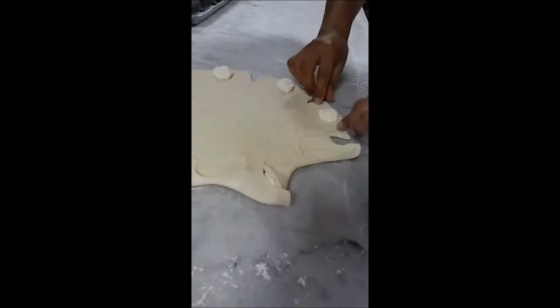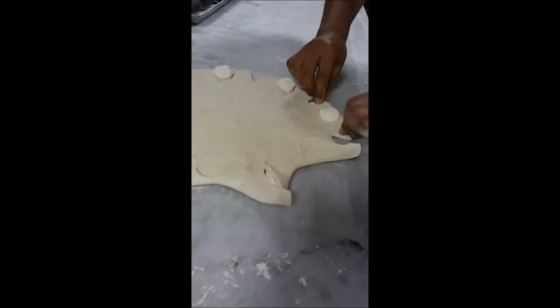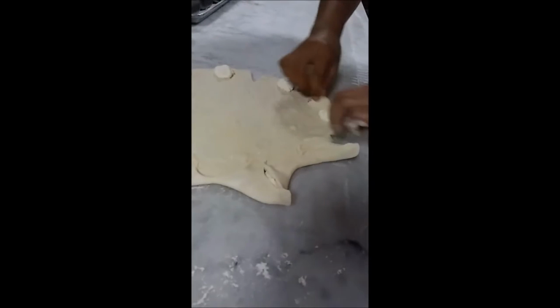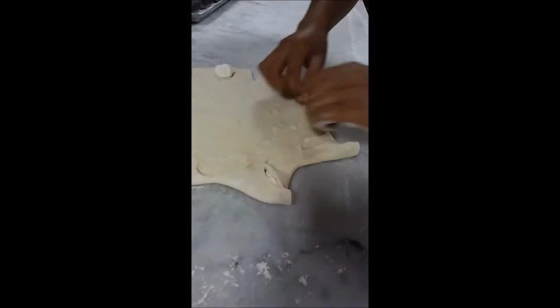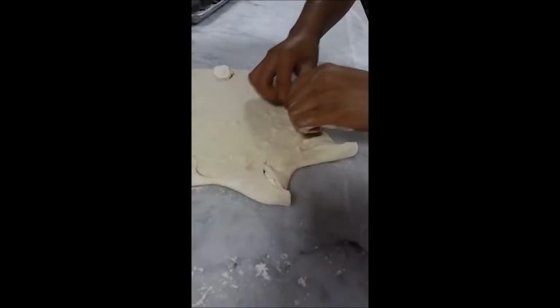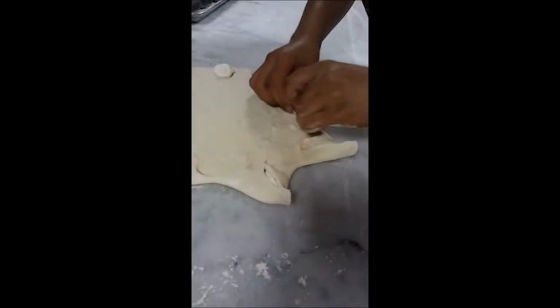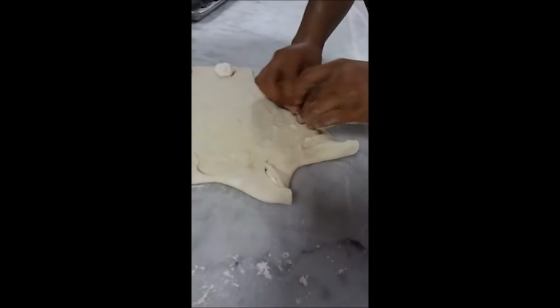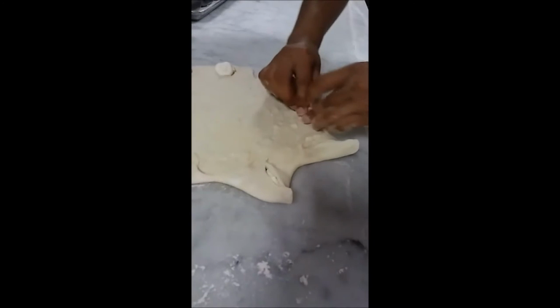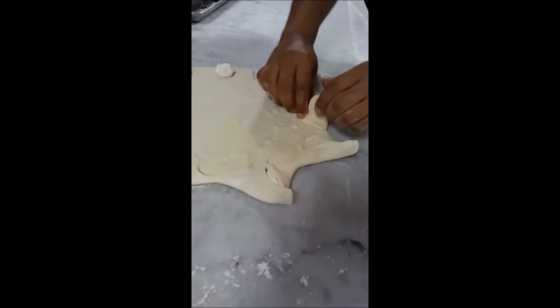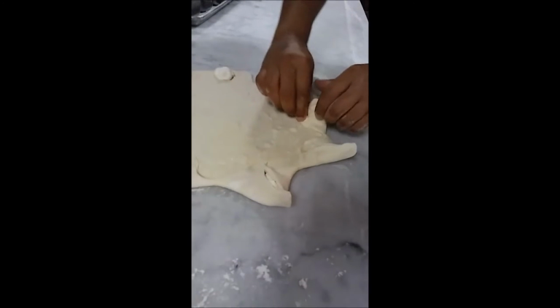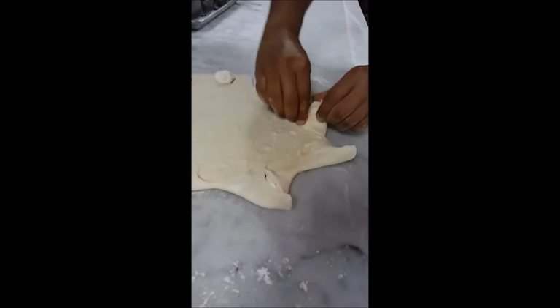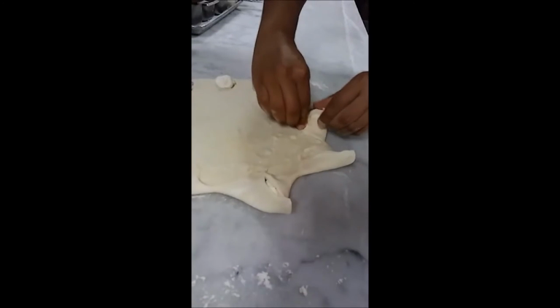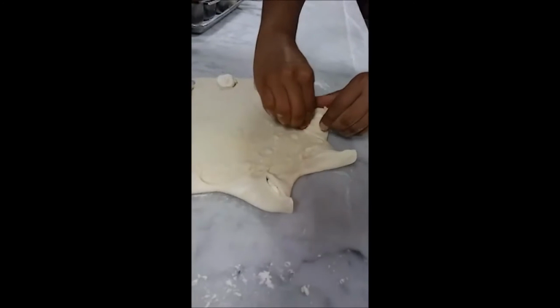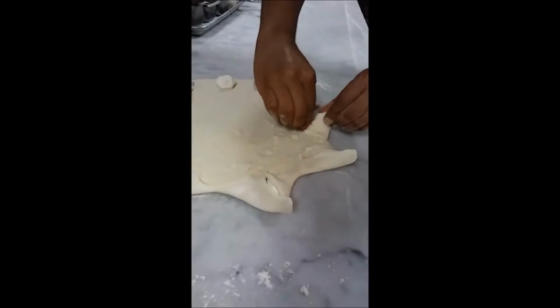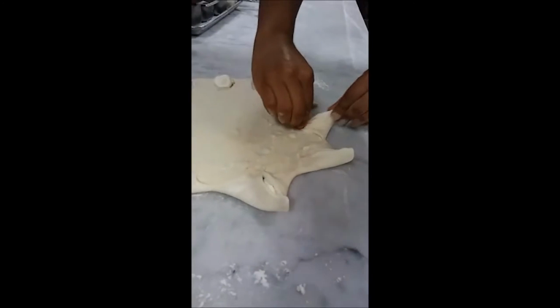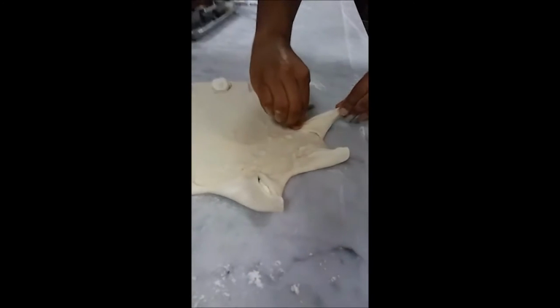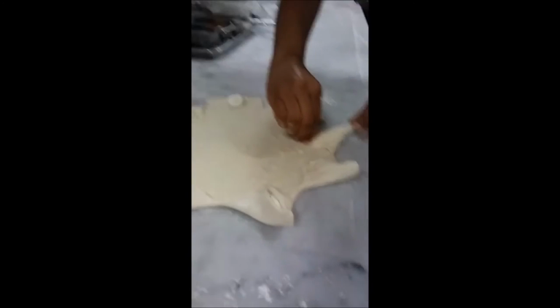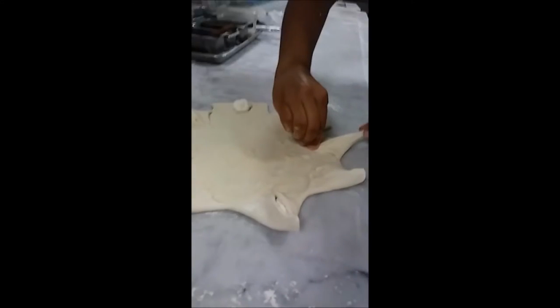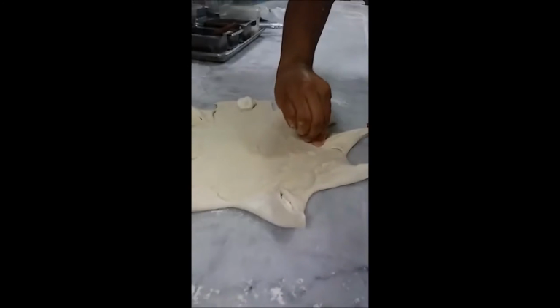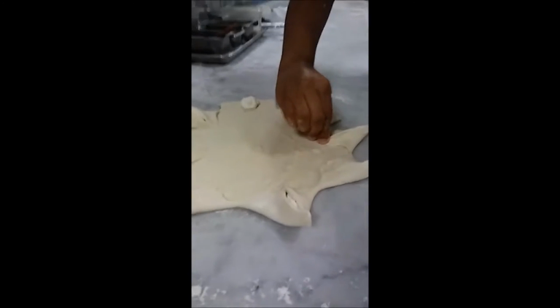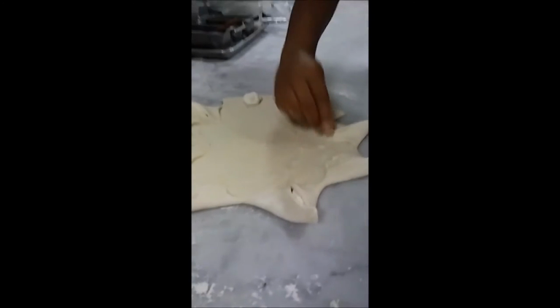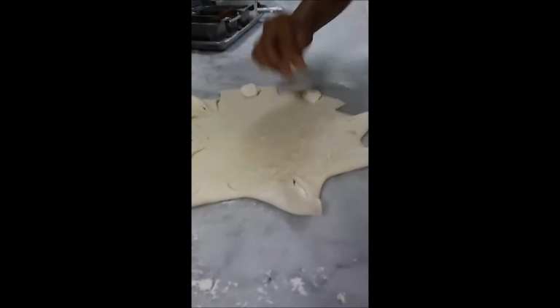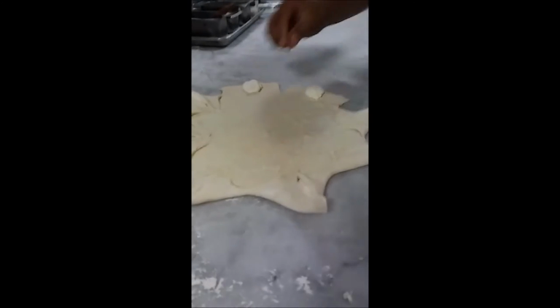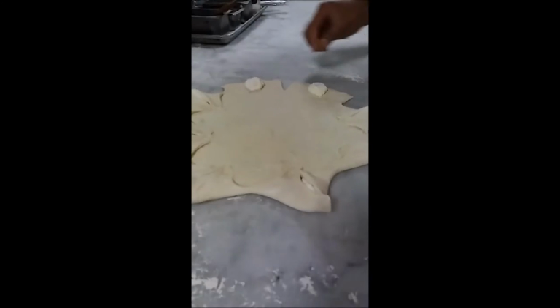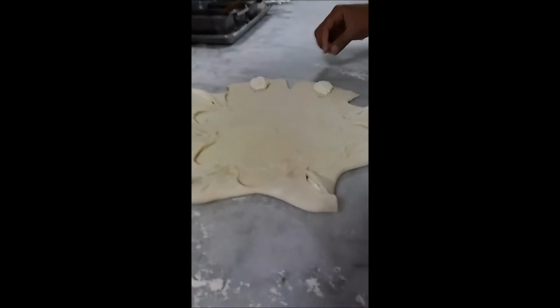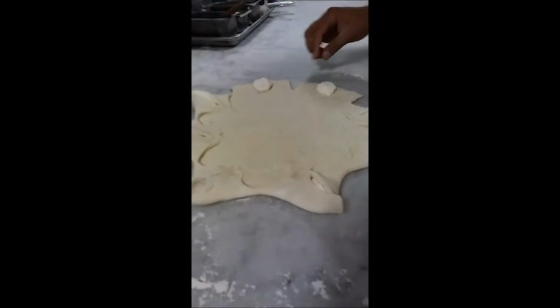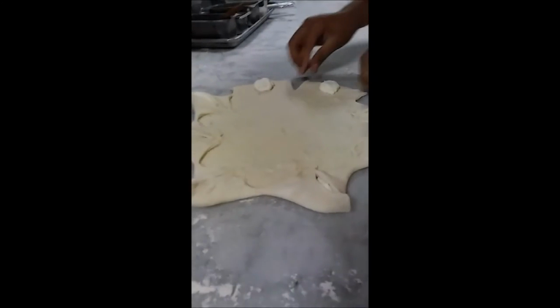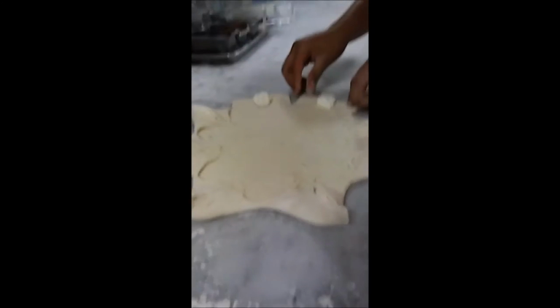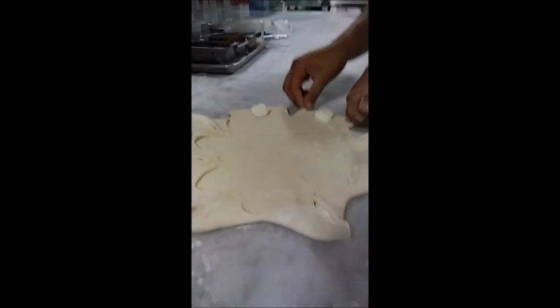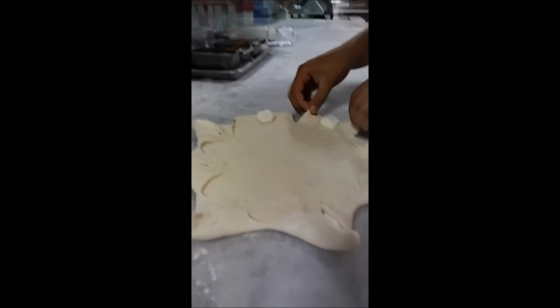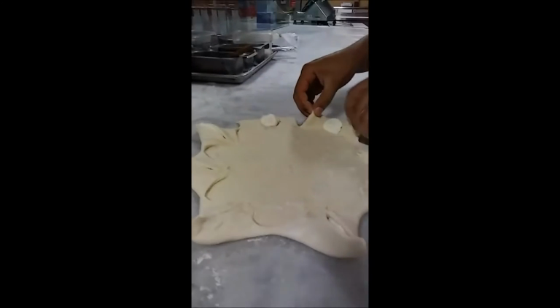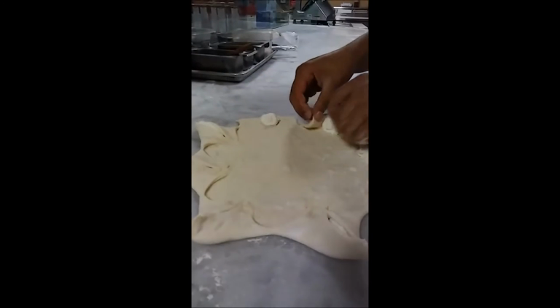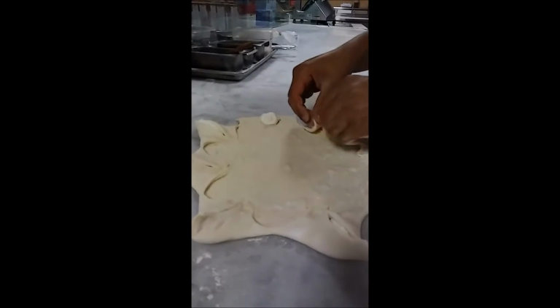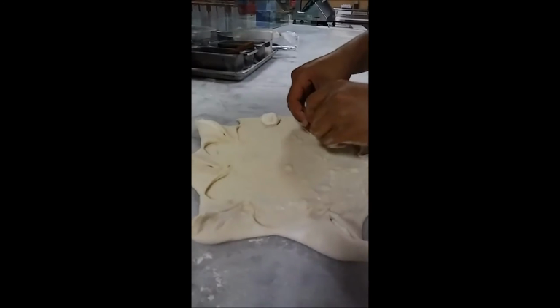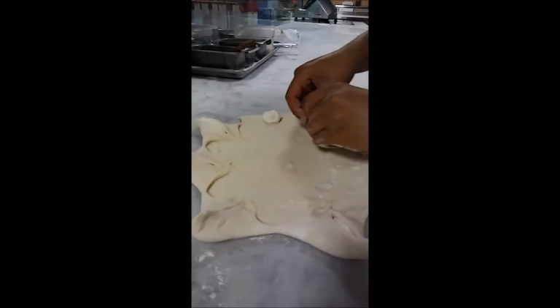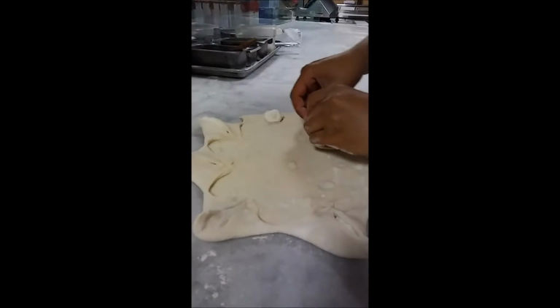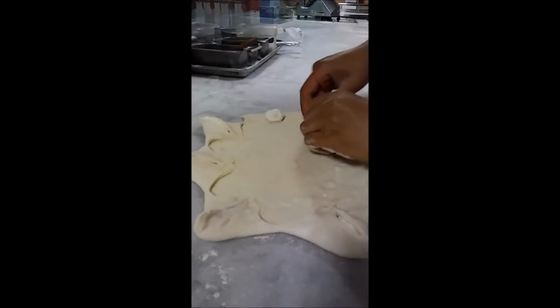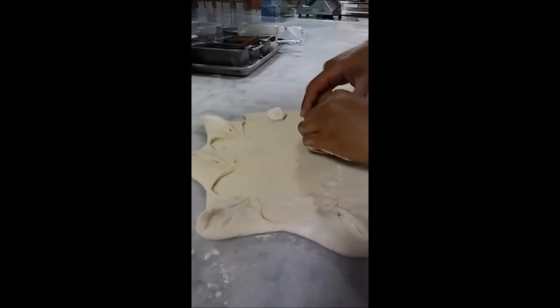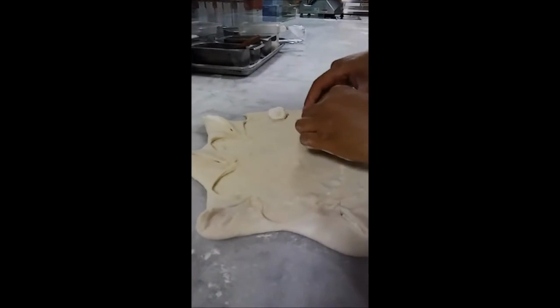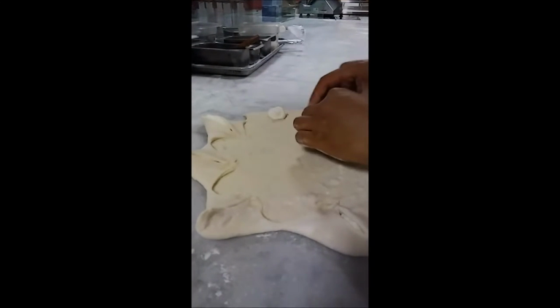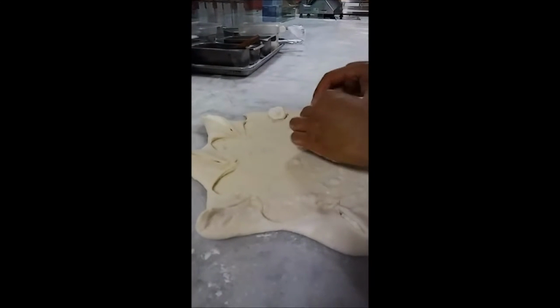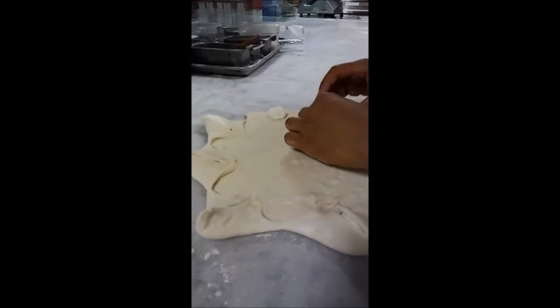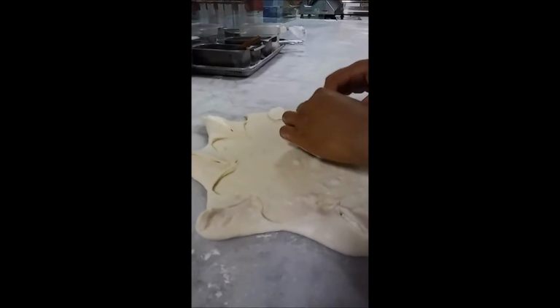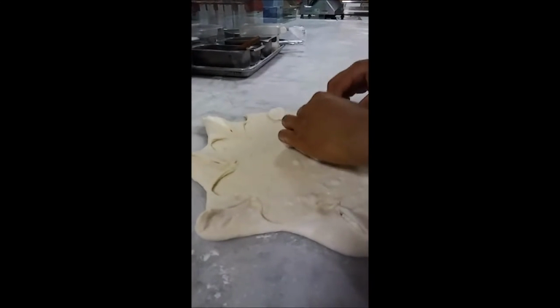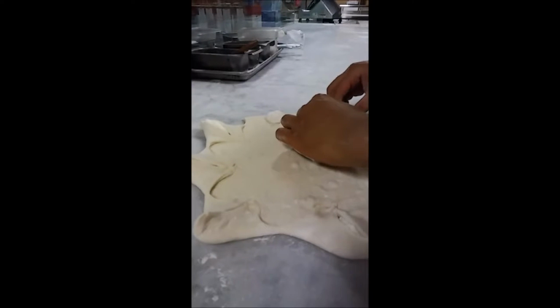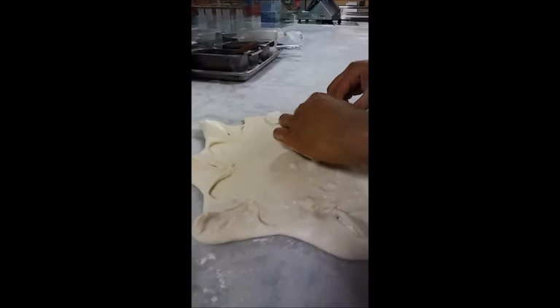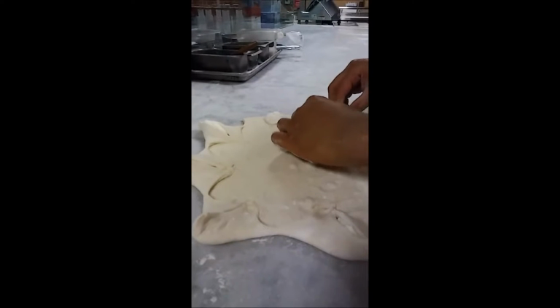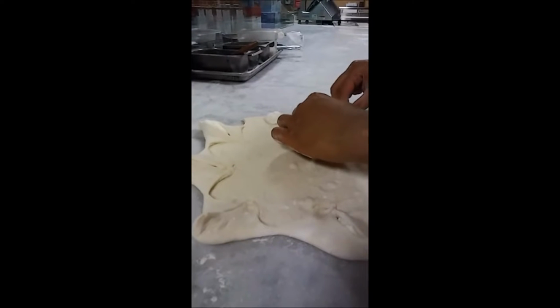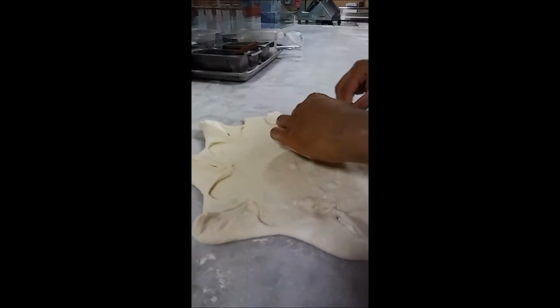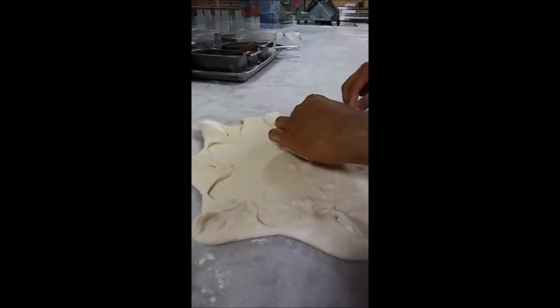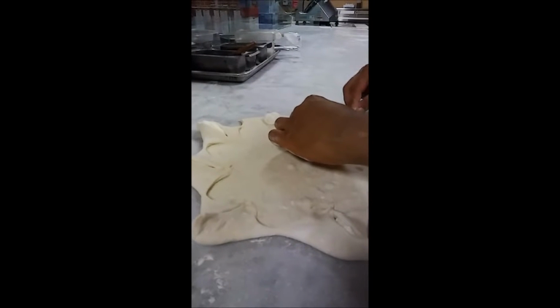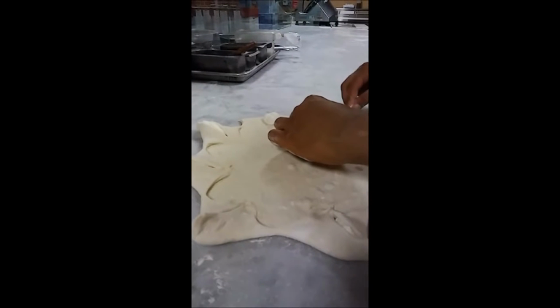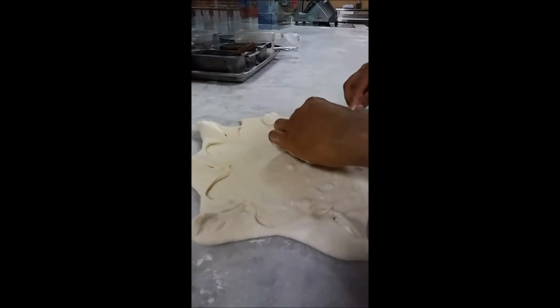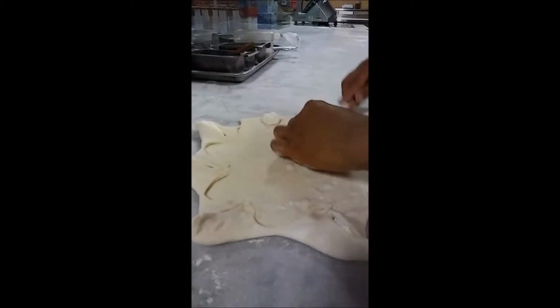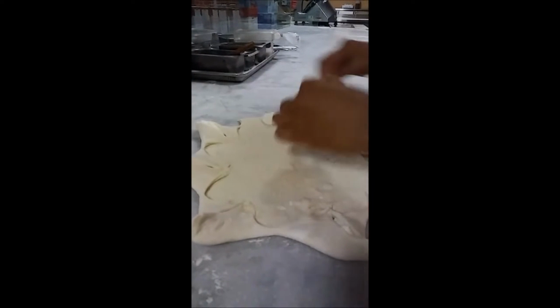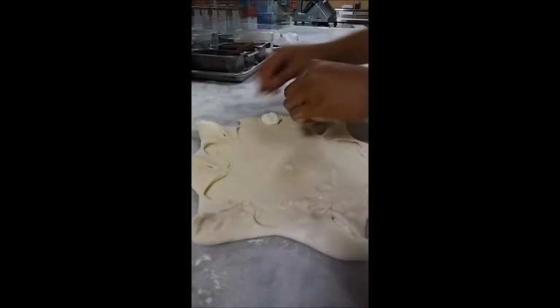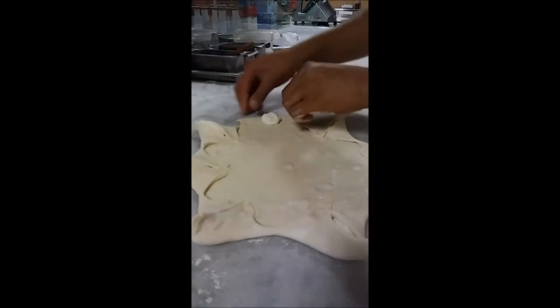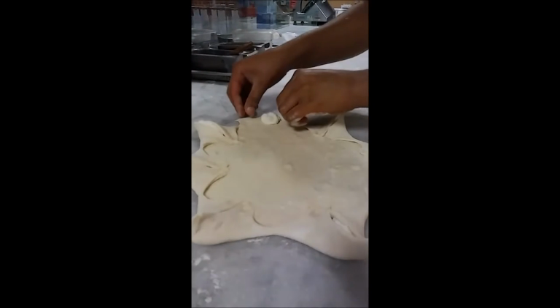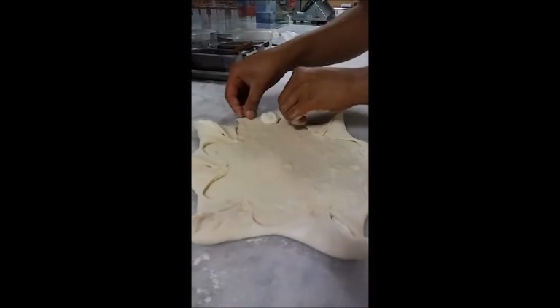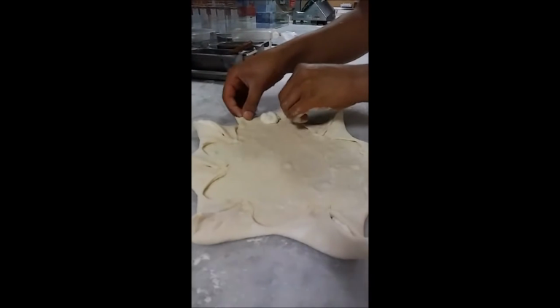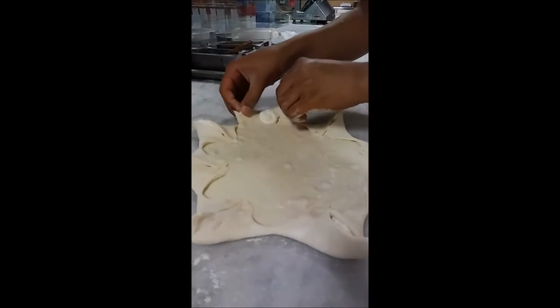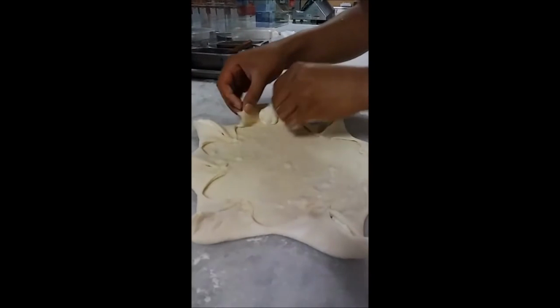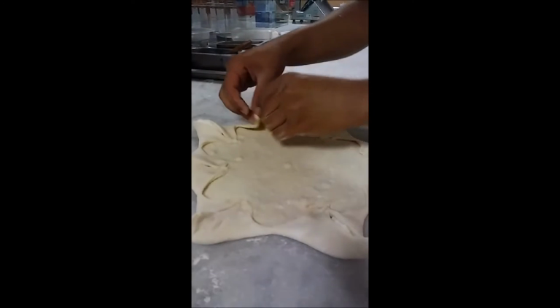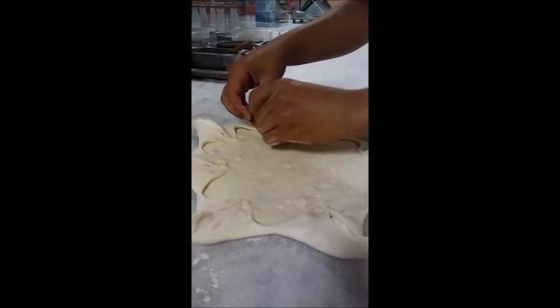It does take a little bit longer than a normal pizza, but quality takes time.